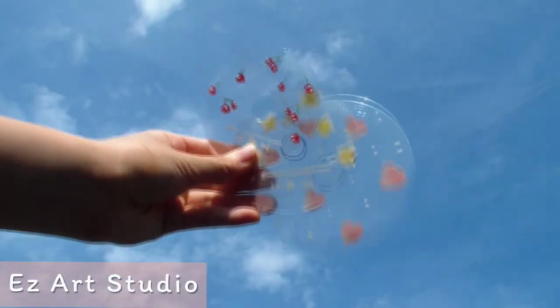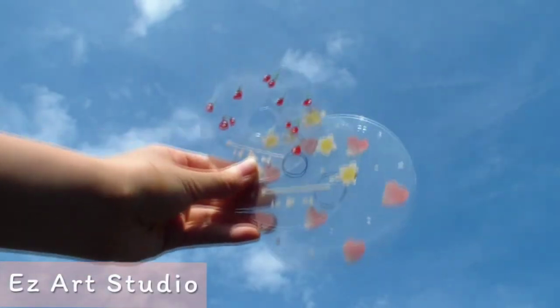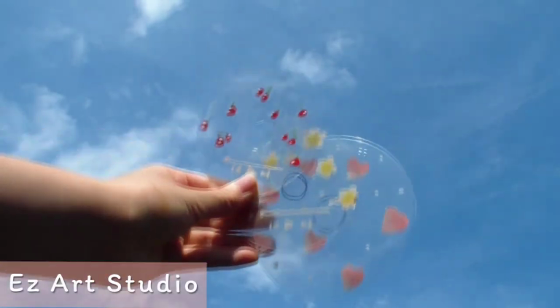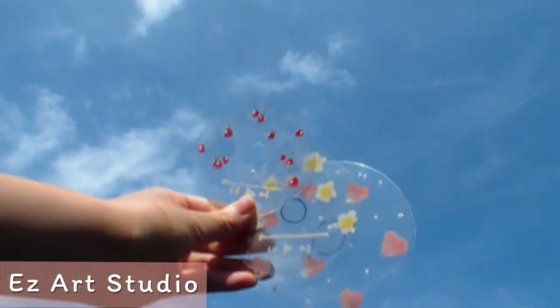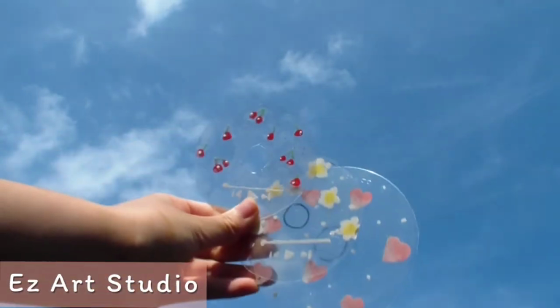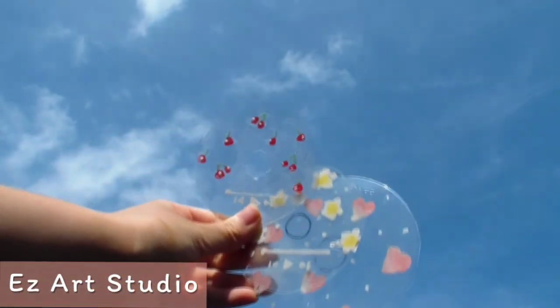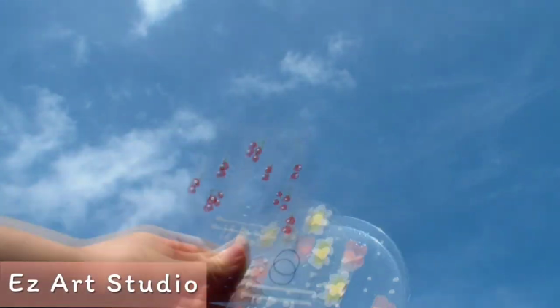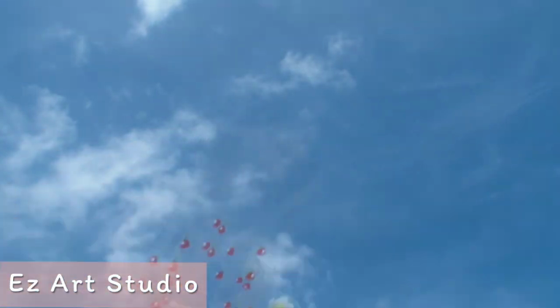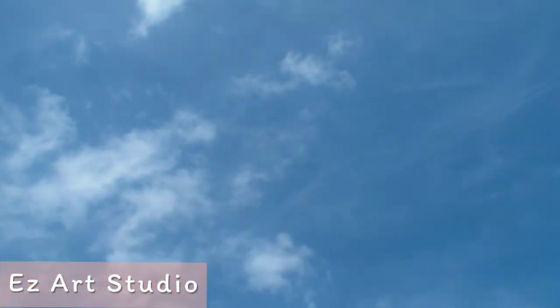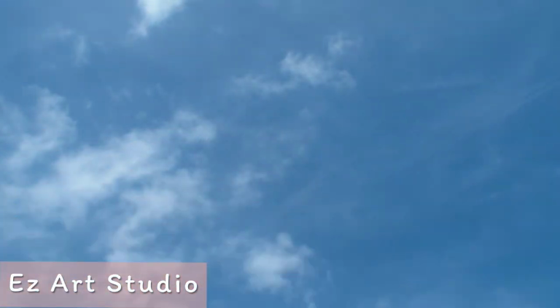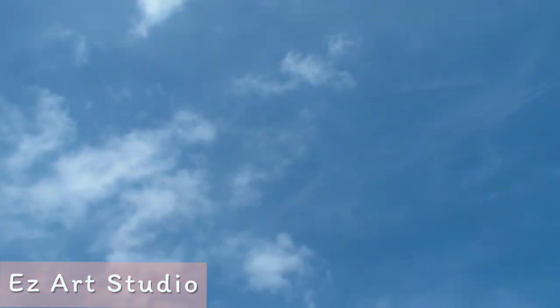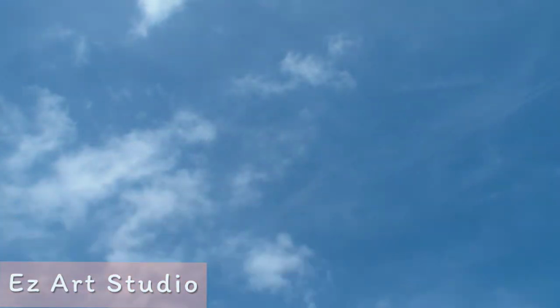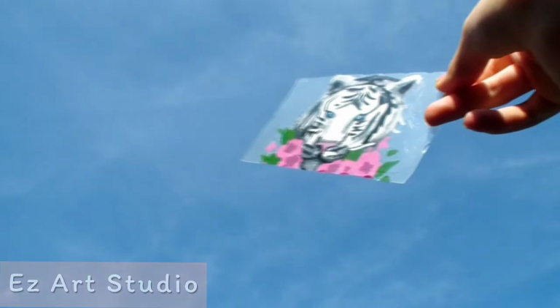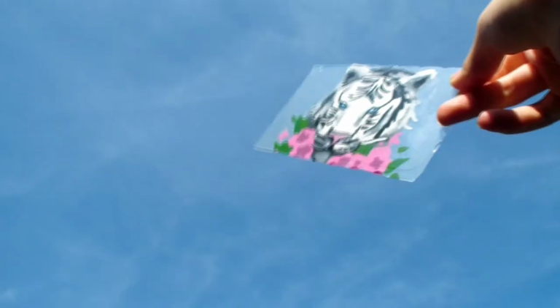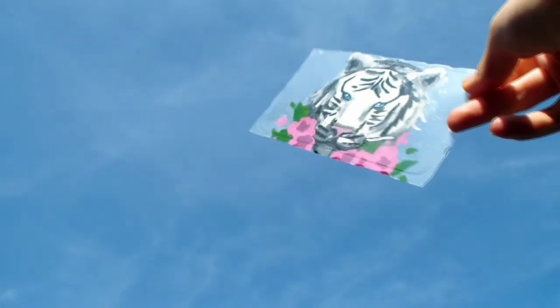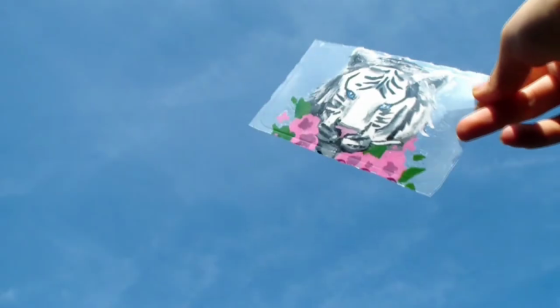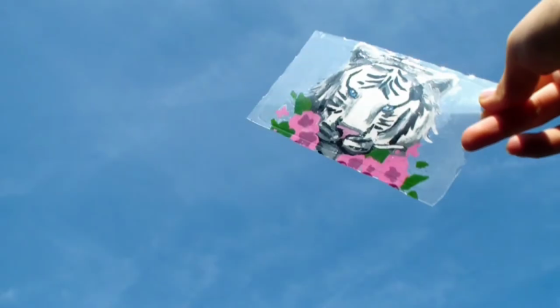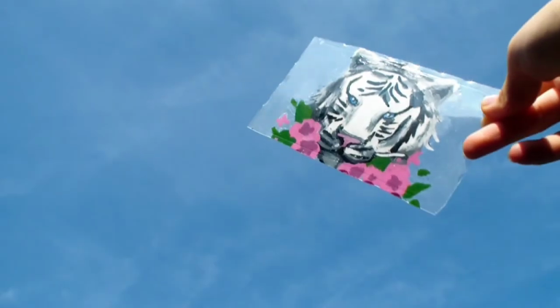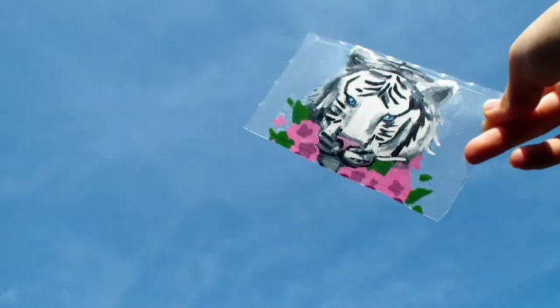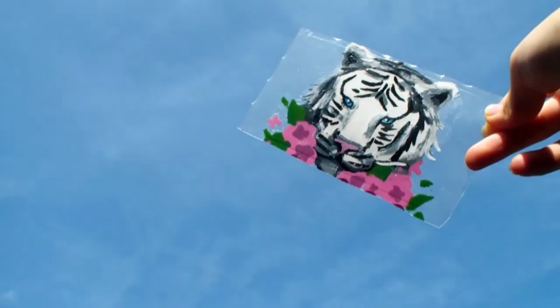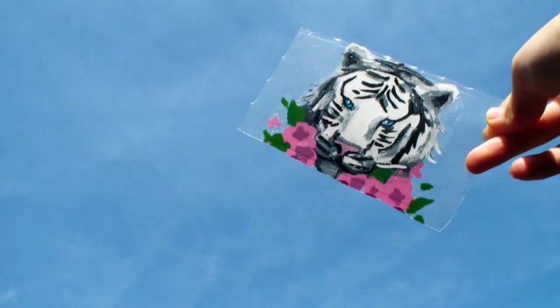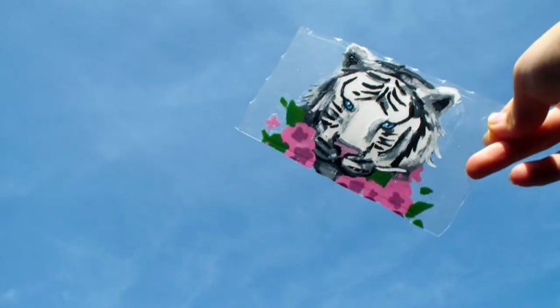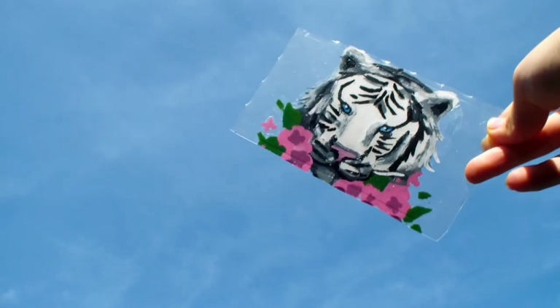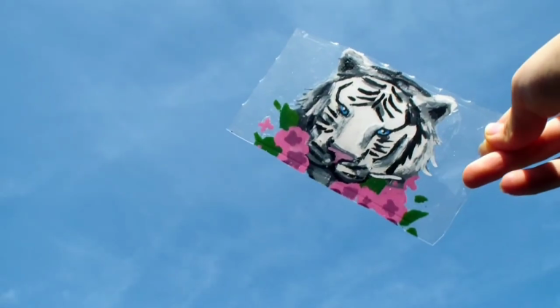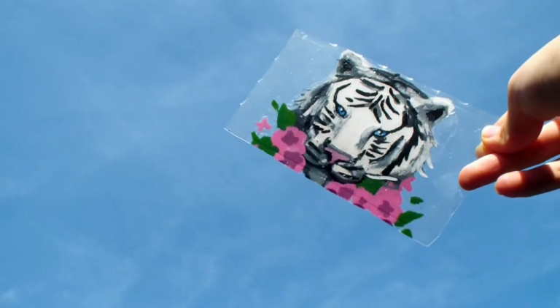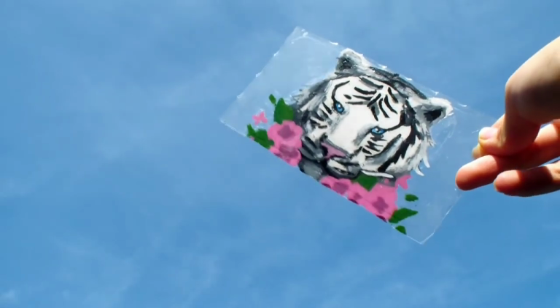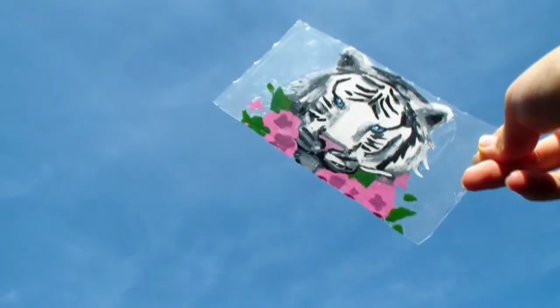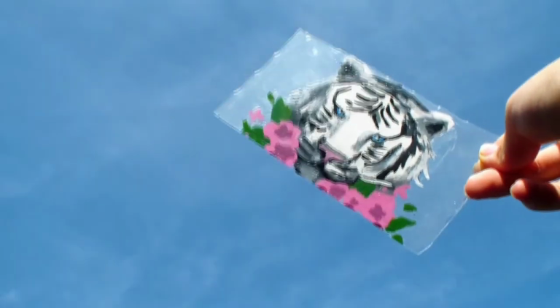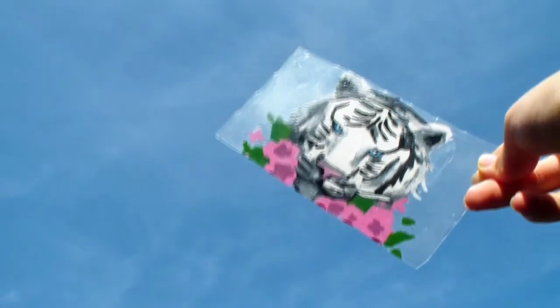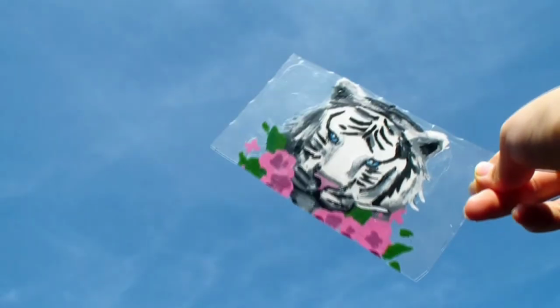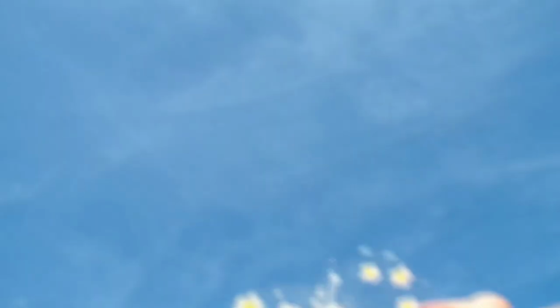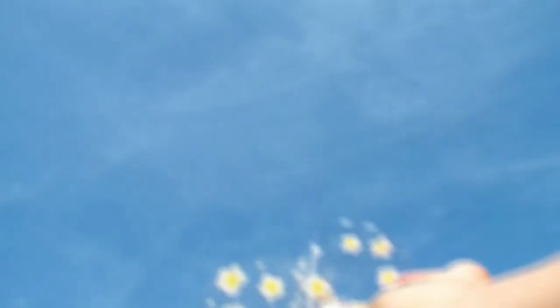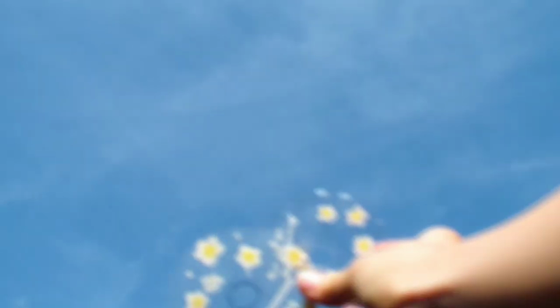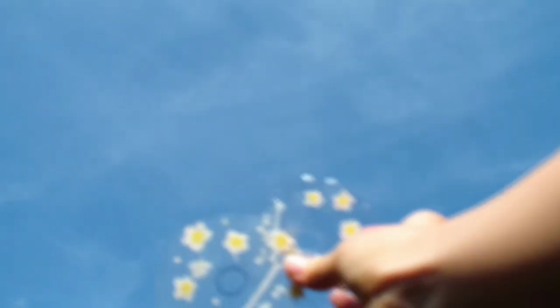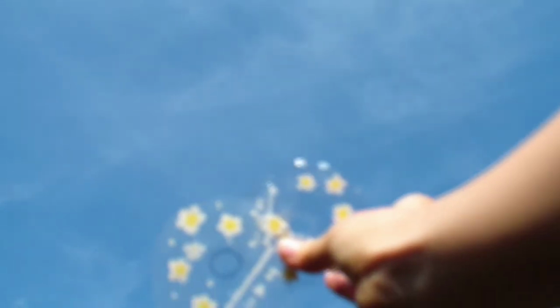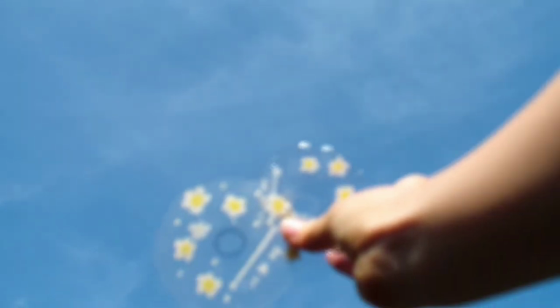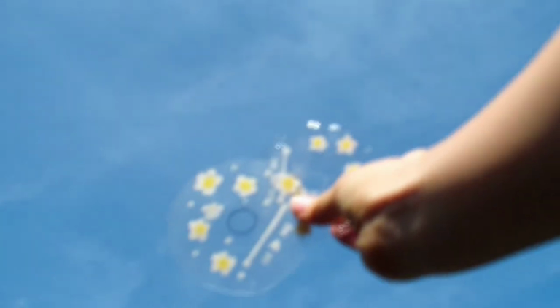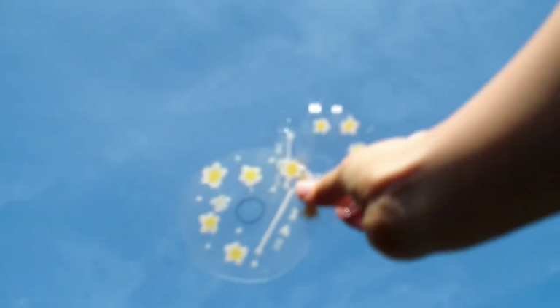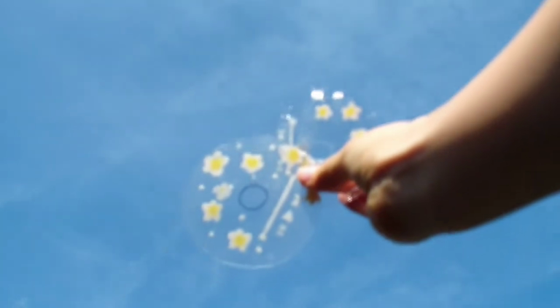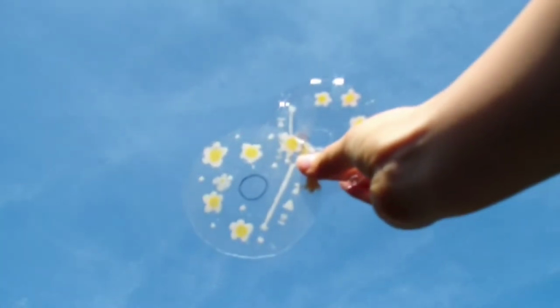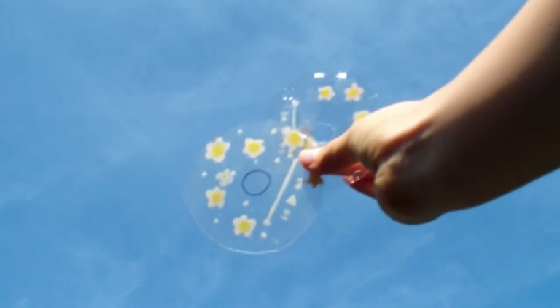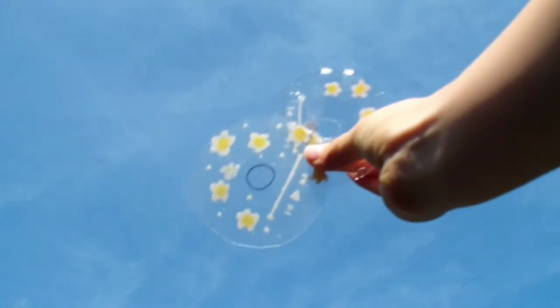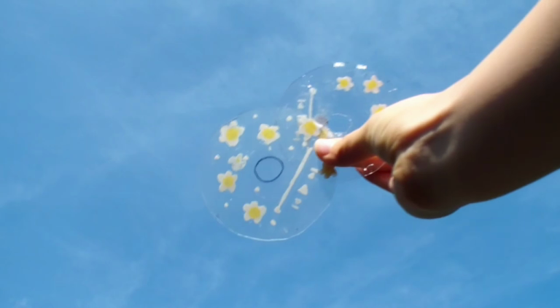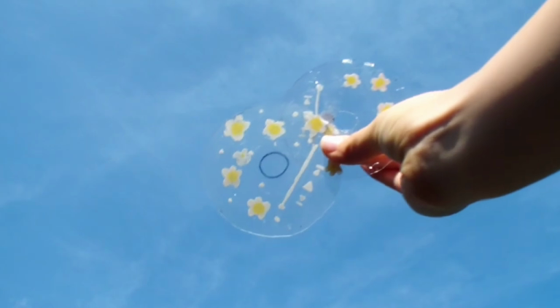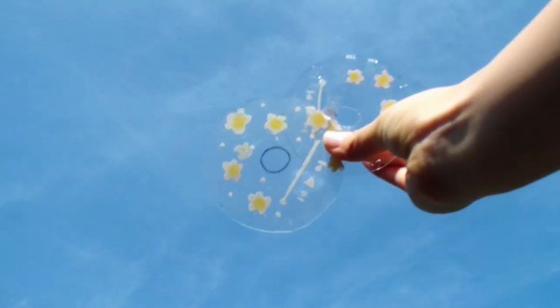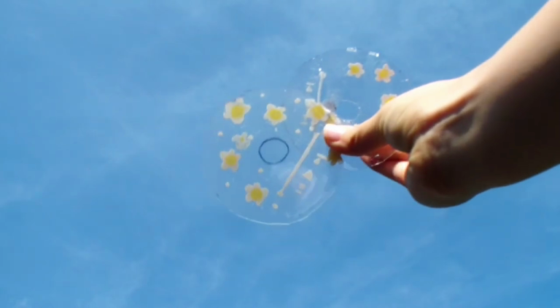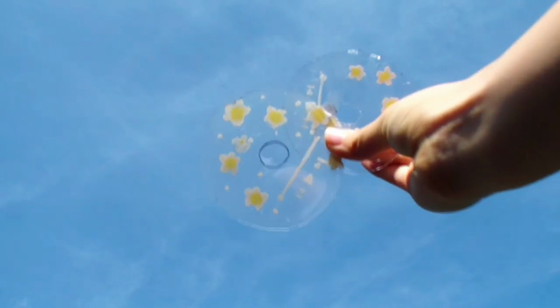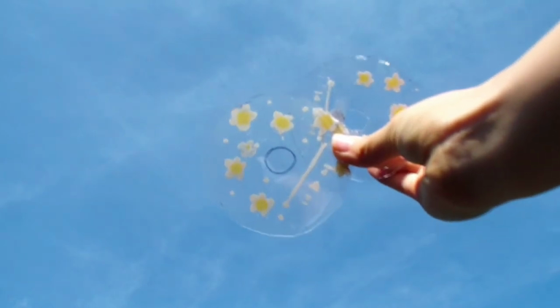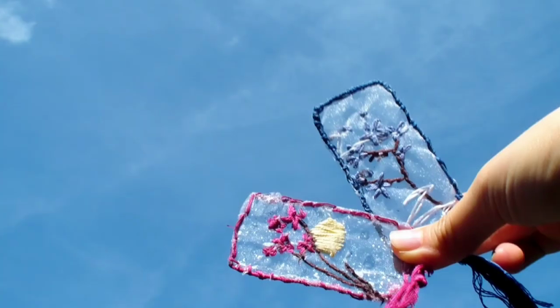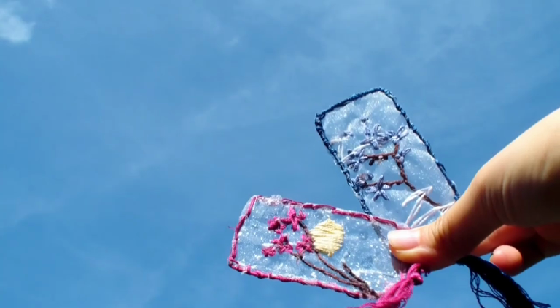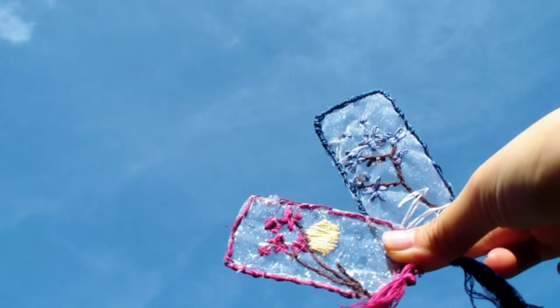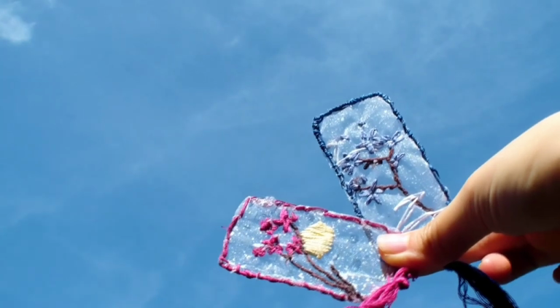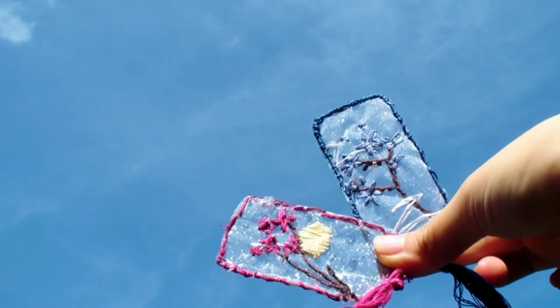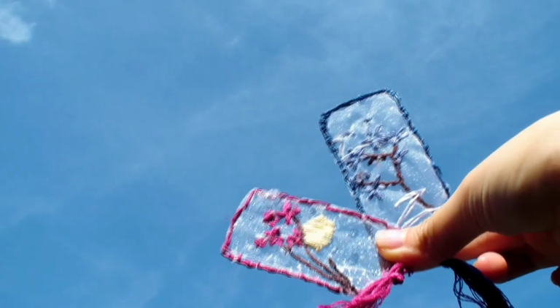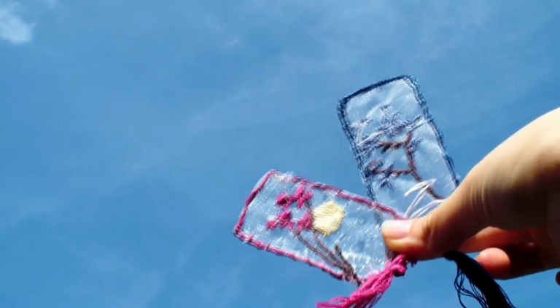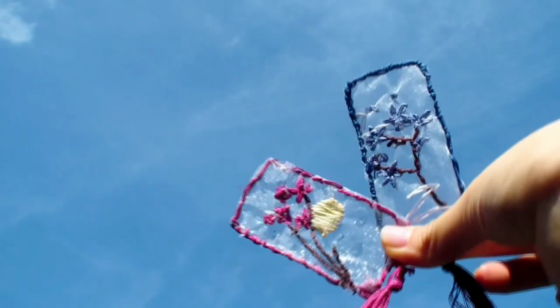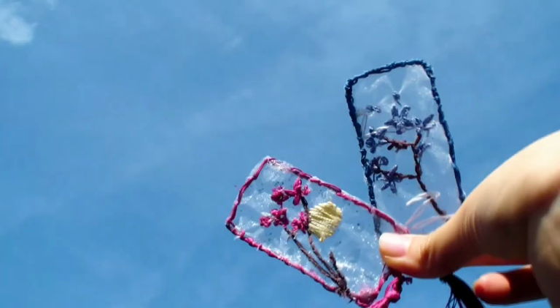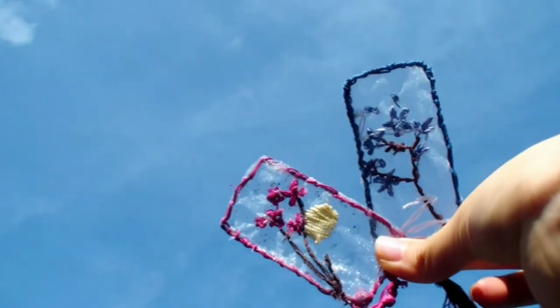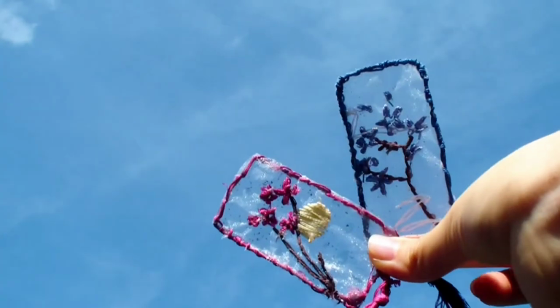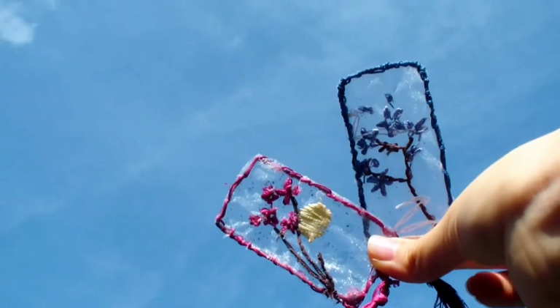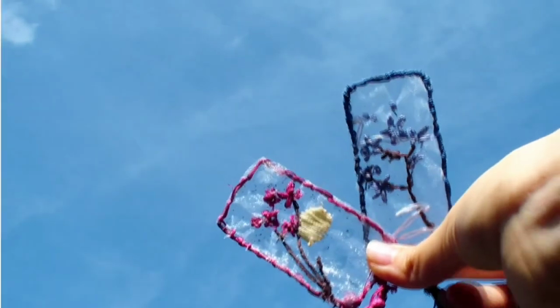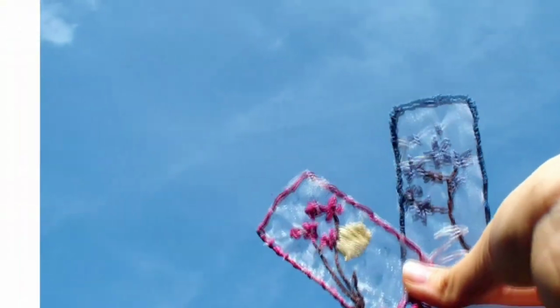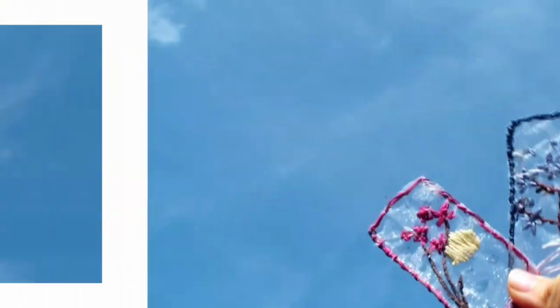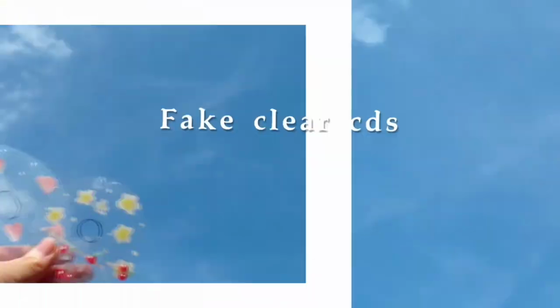Hi everyone! In this video, I'm going to show you how to make 3 clear aesthetic DIYs. So let's get started.